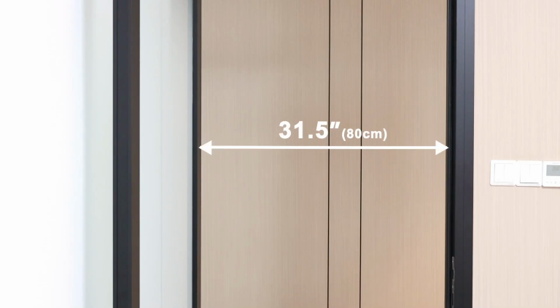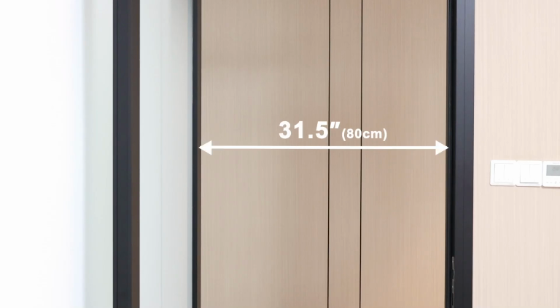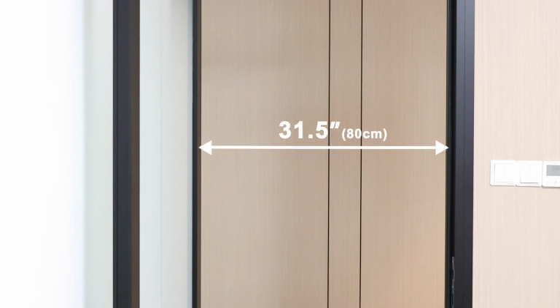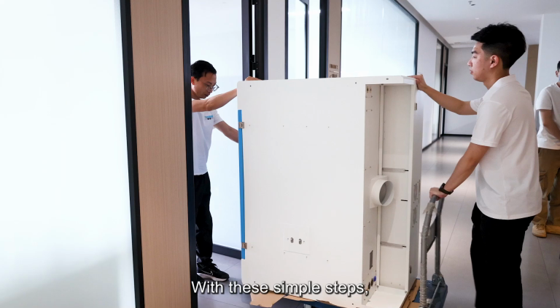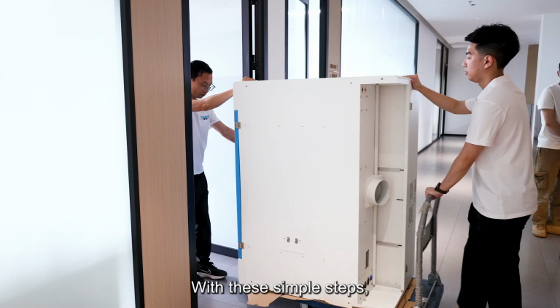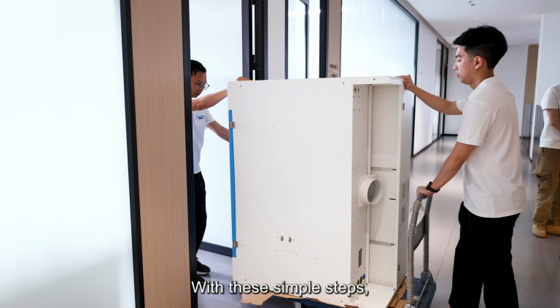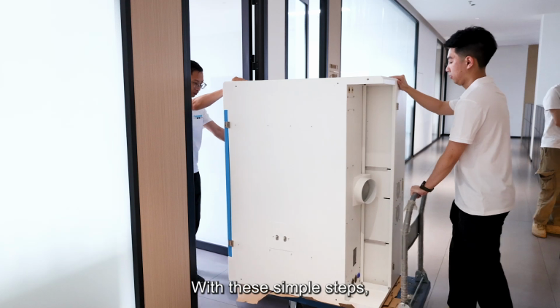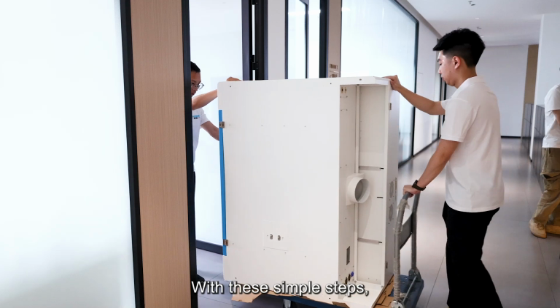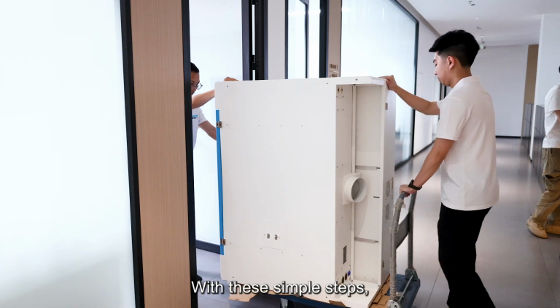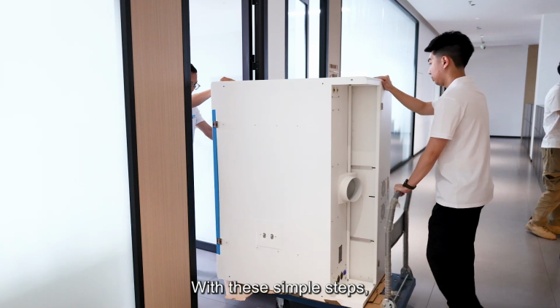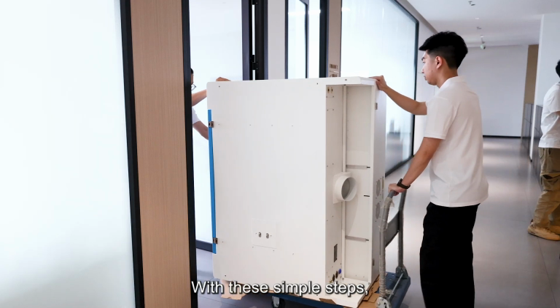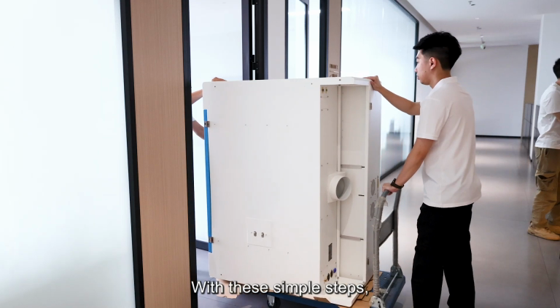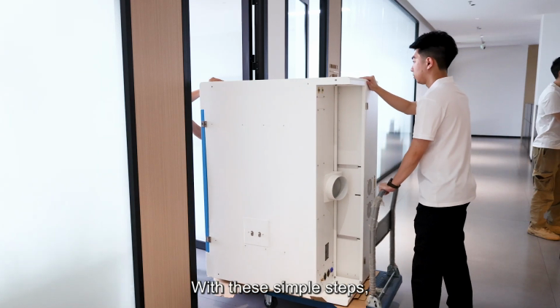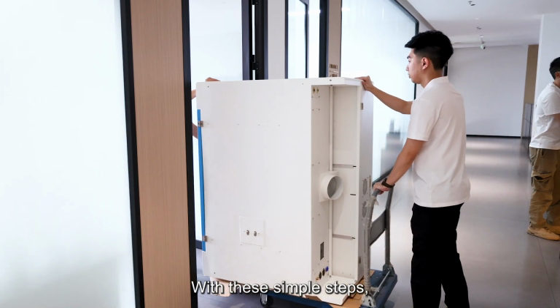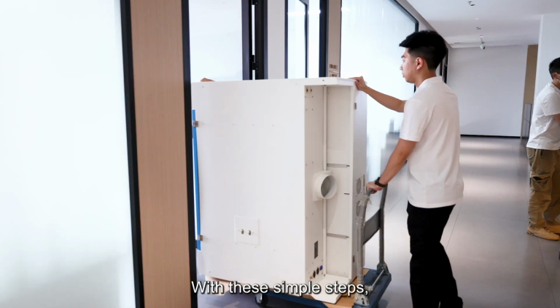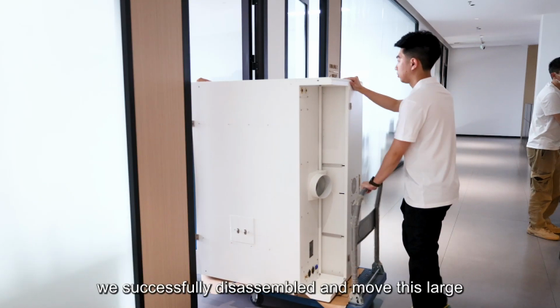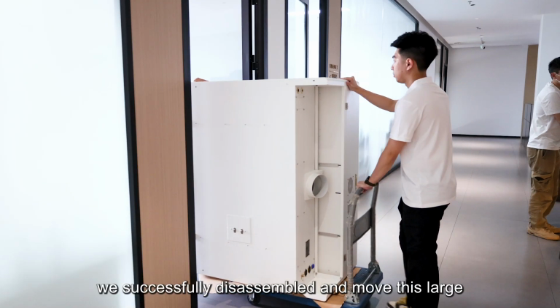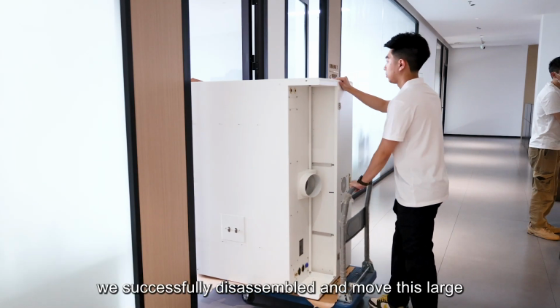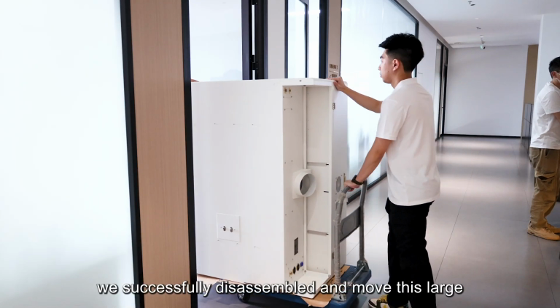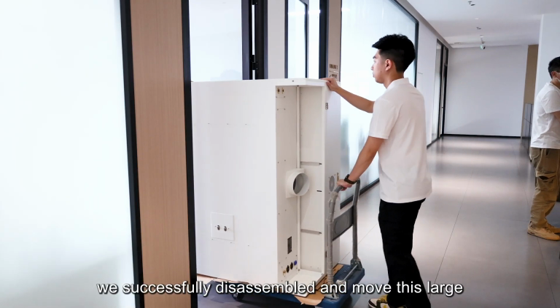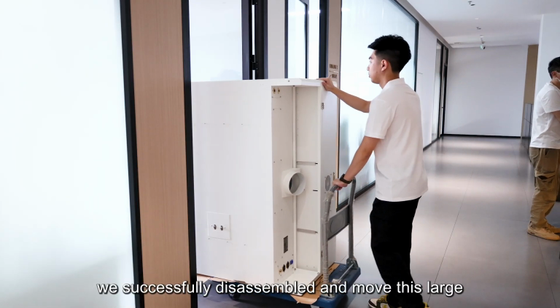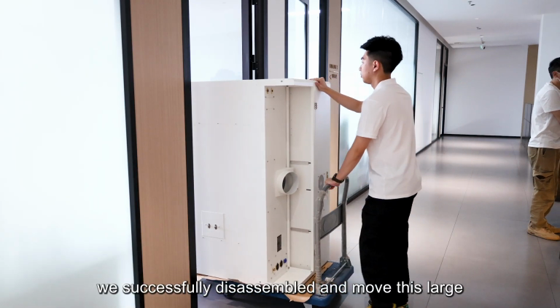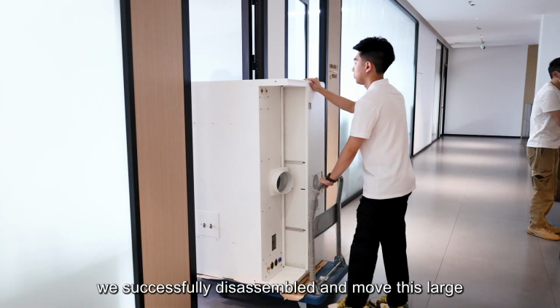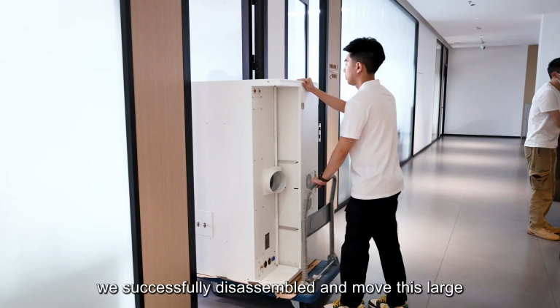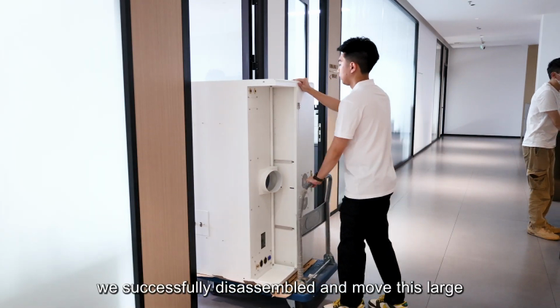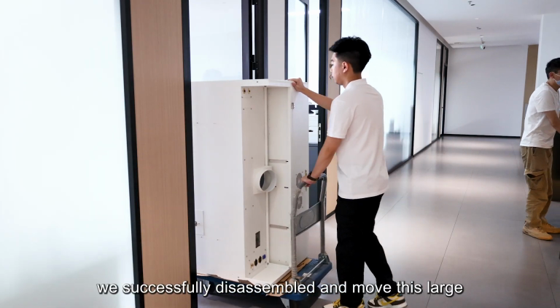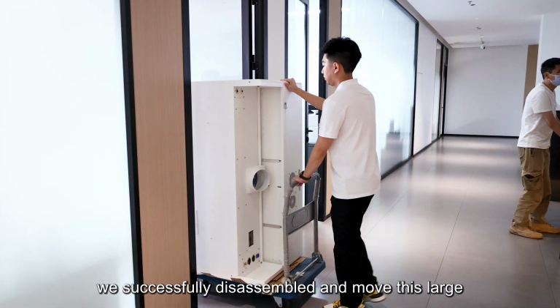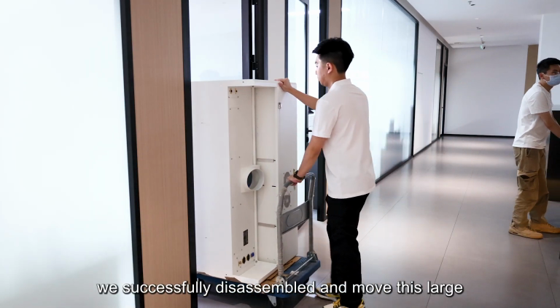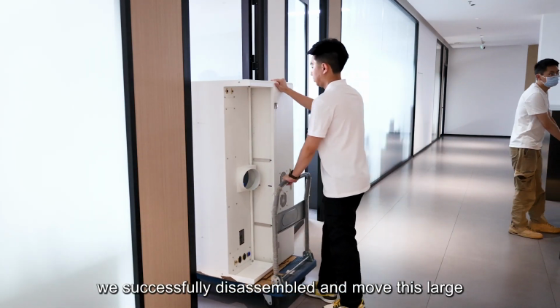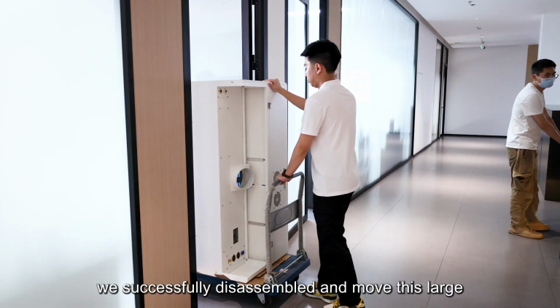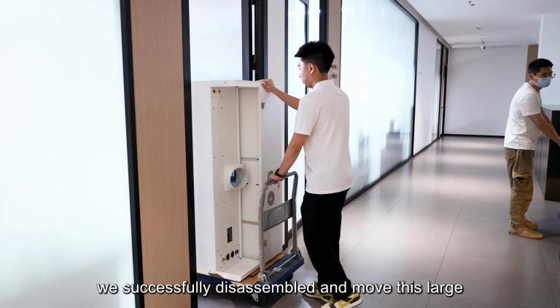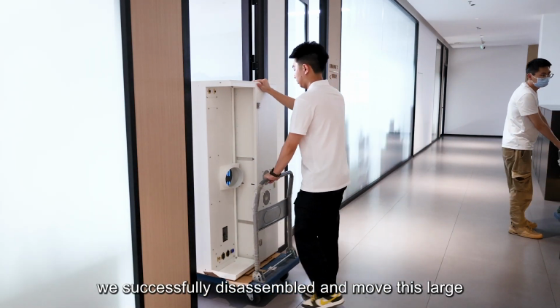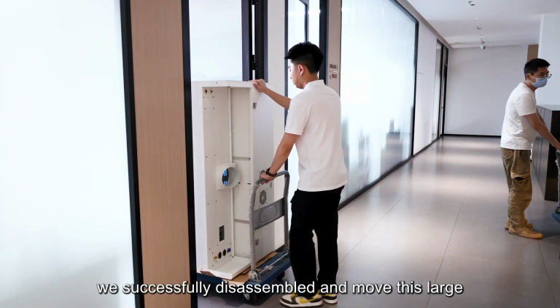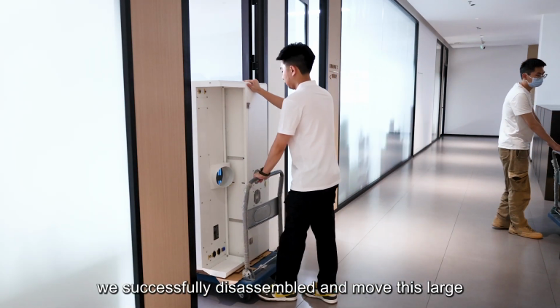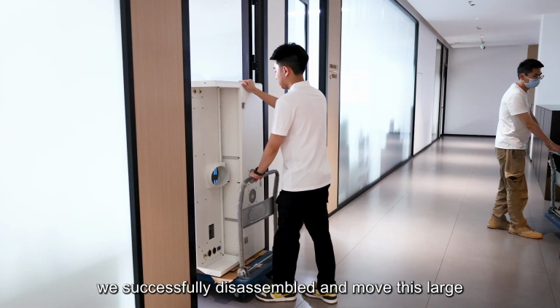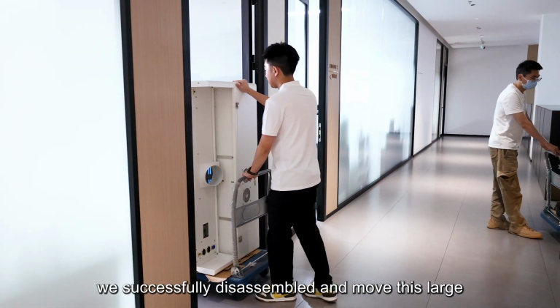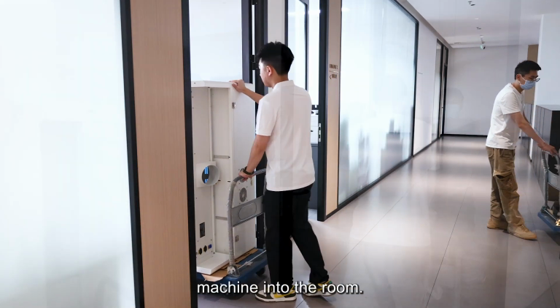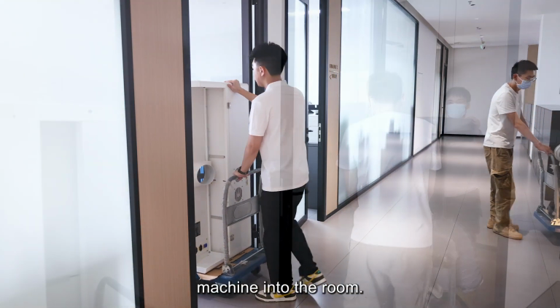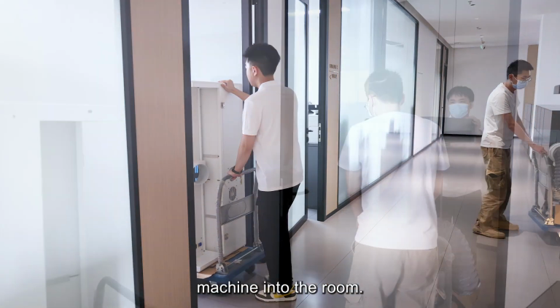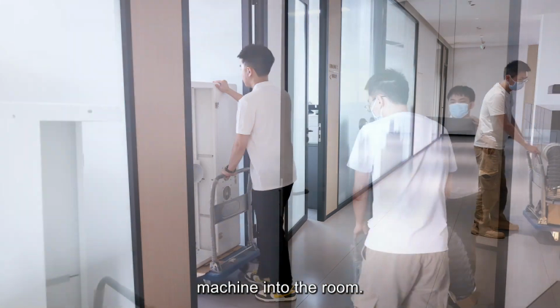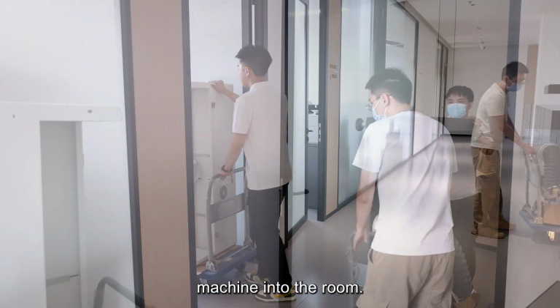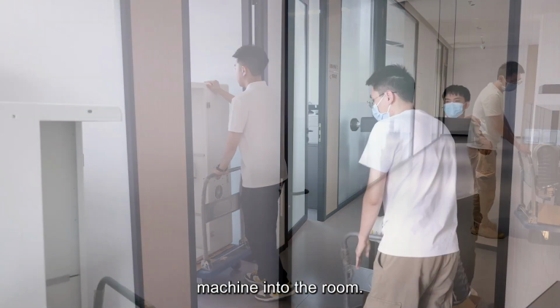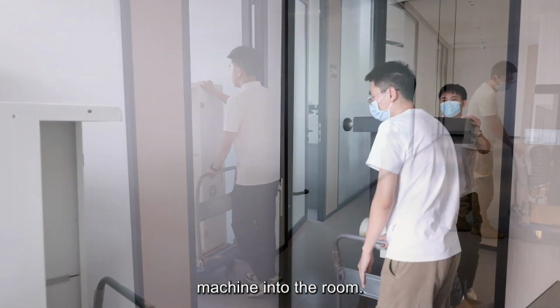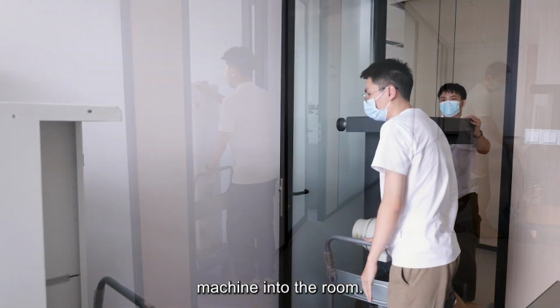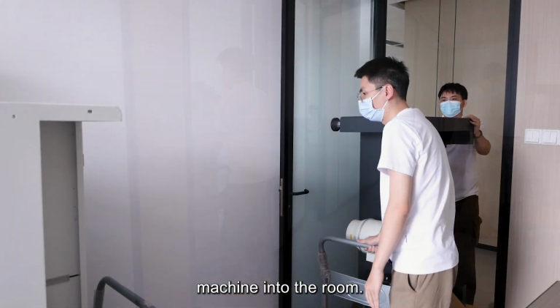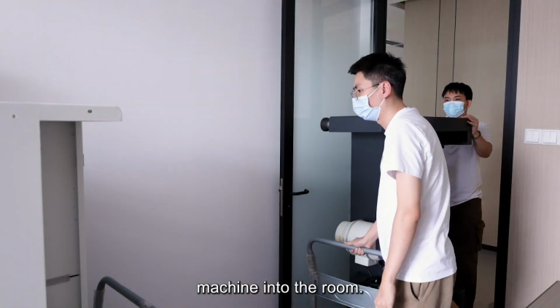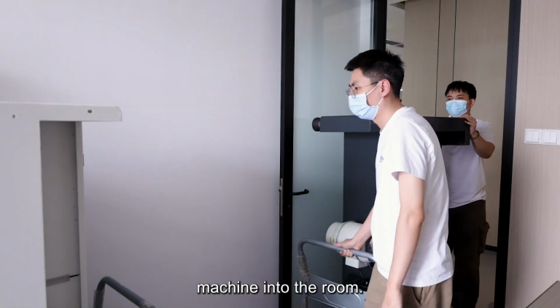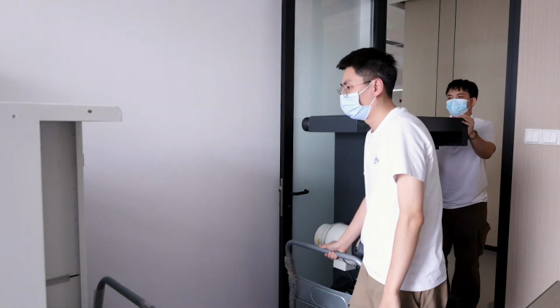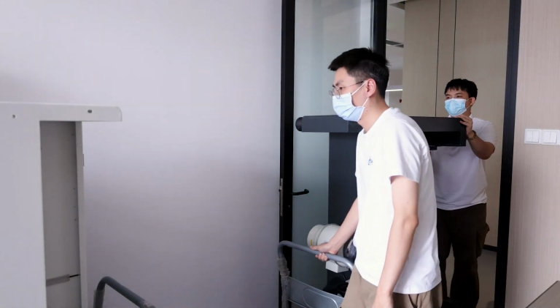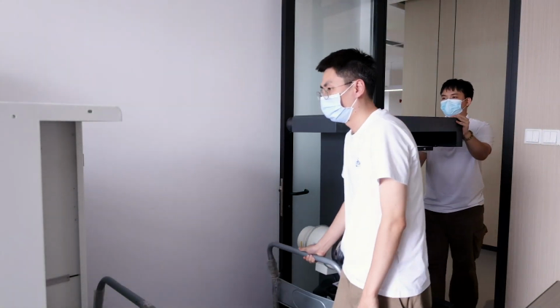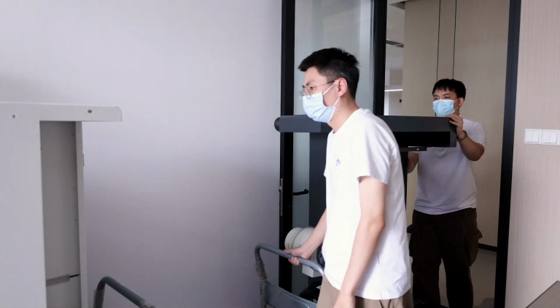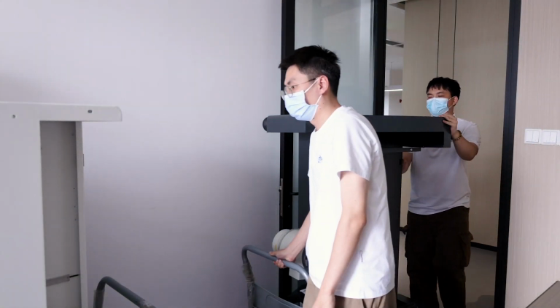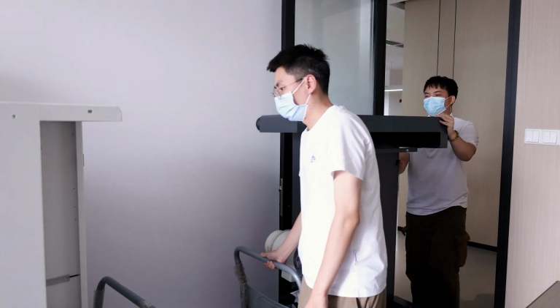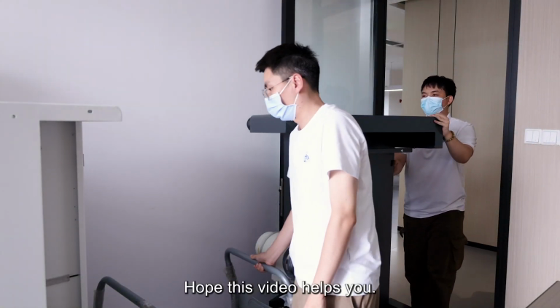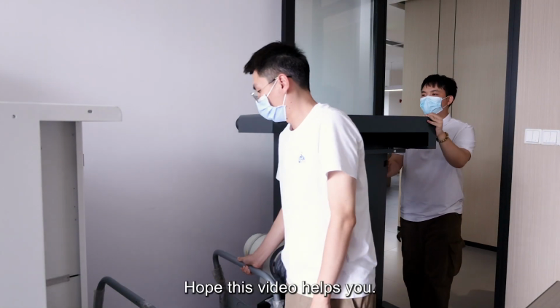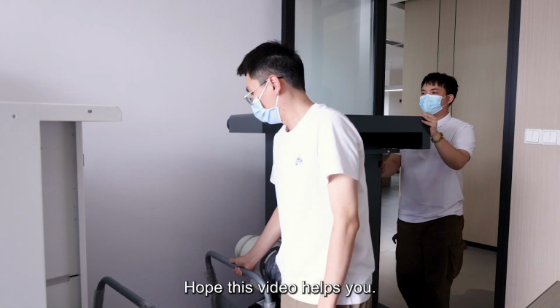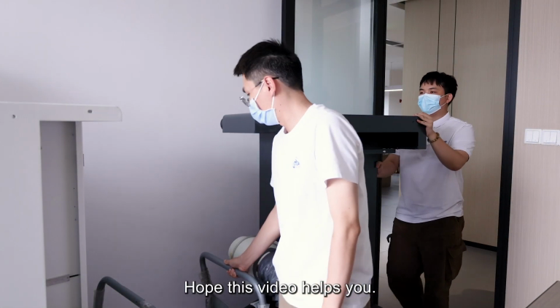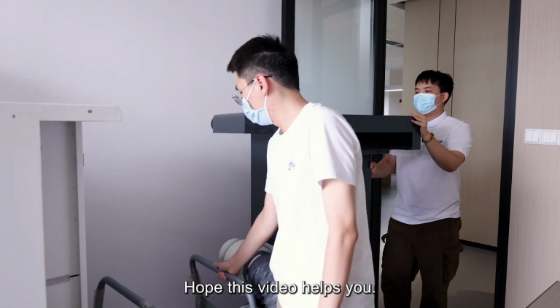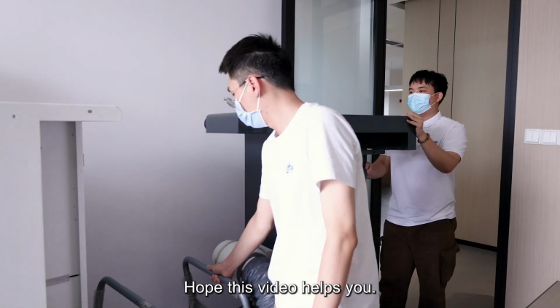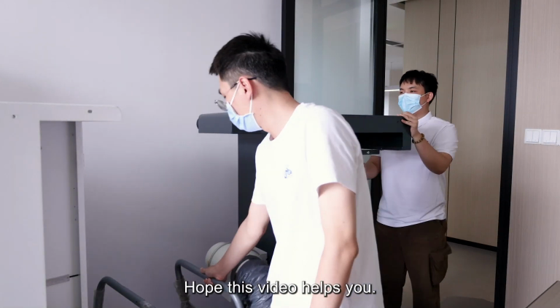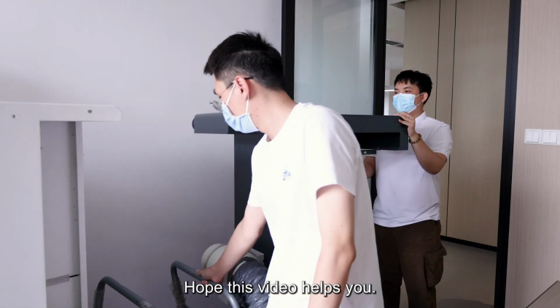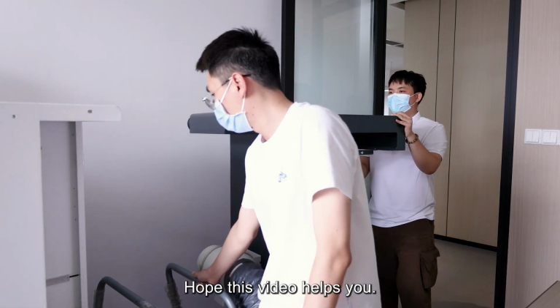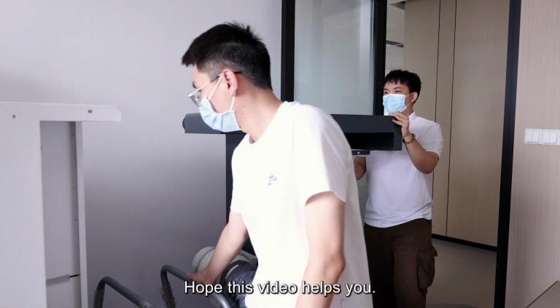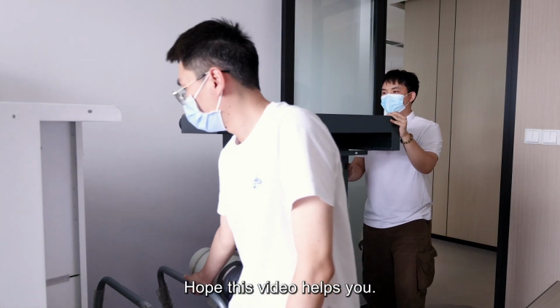With these simple steps, we successfully disassembled and moved this large machine into the room. Hope this video helps you.